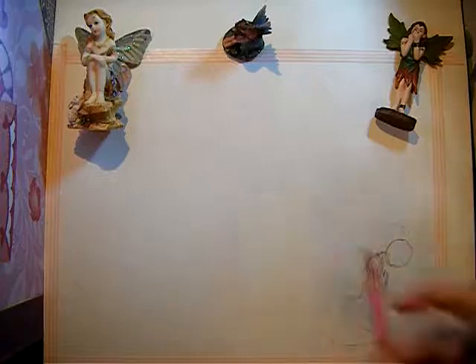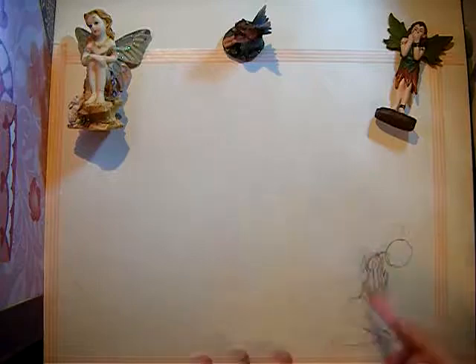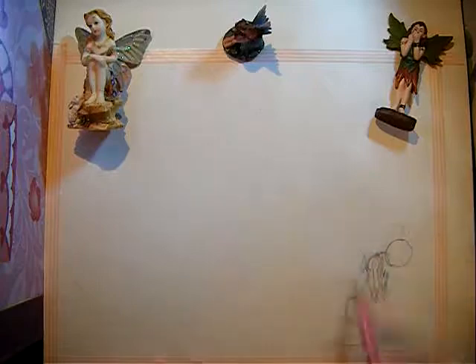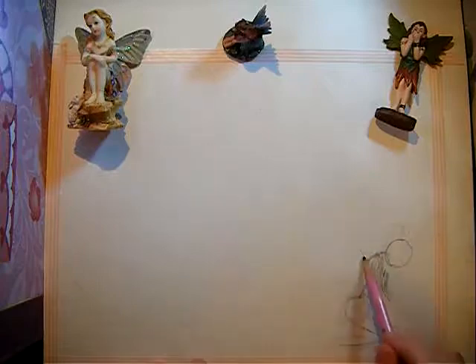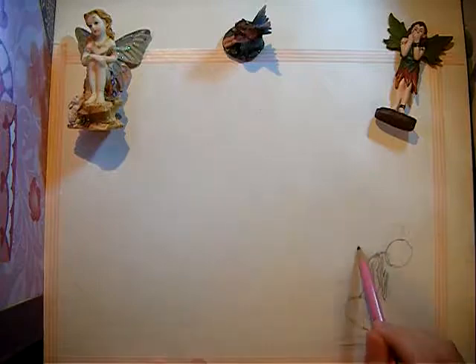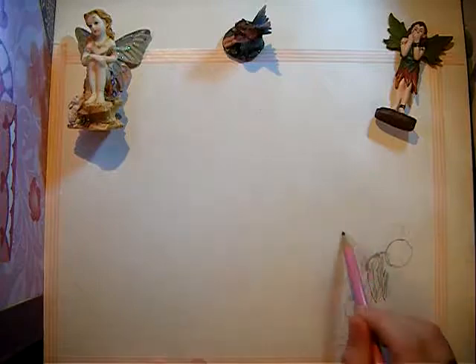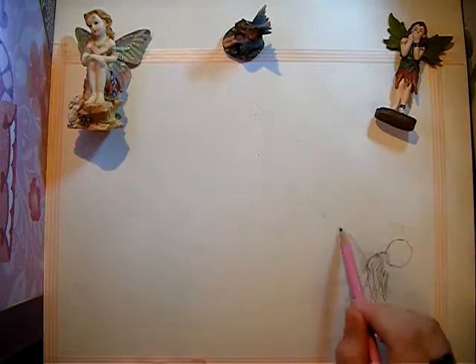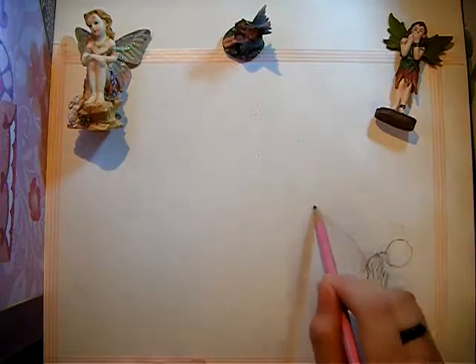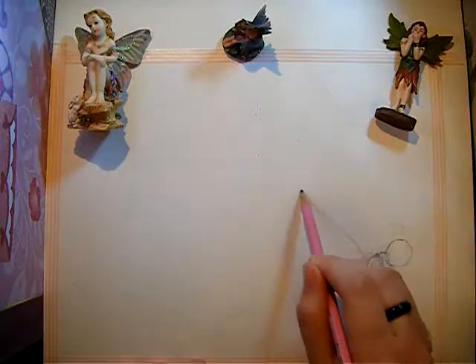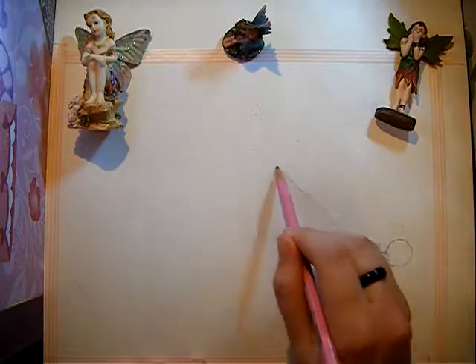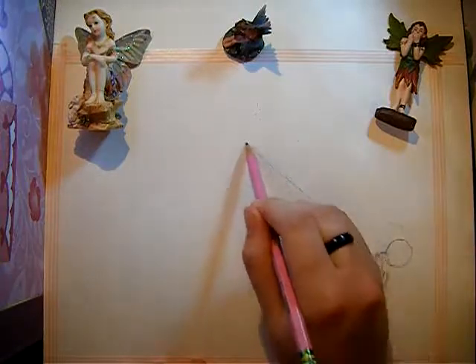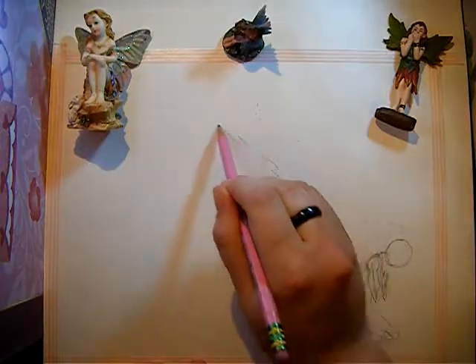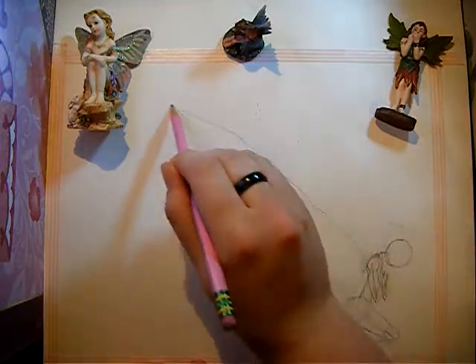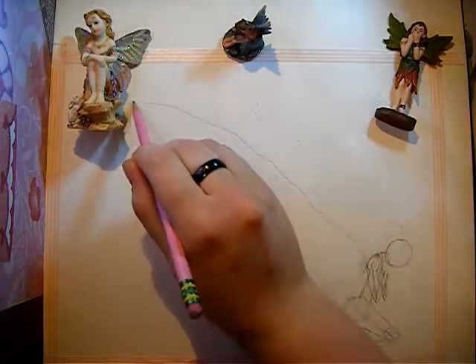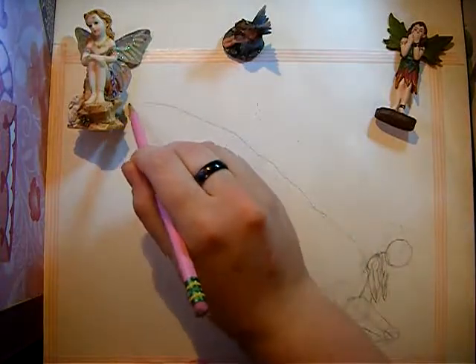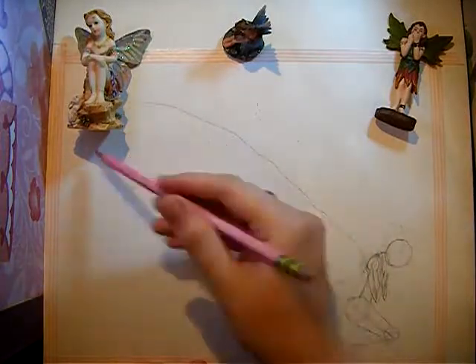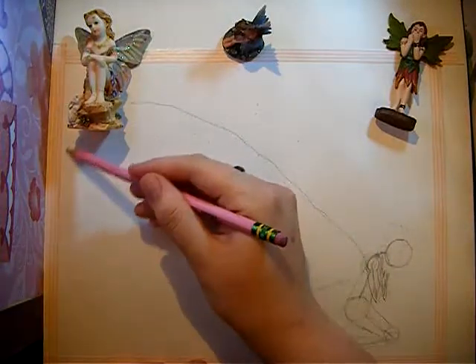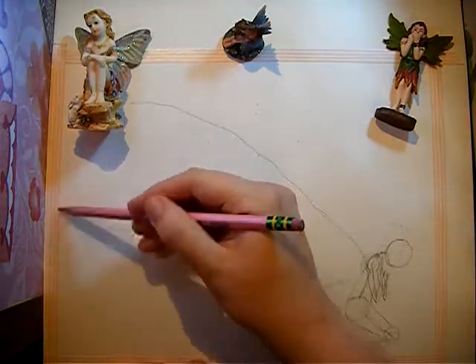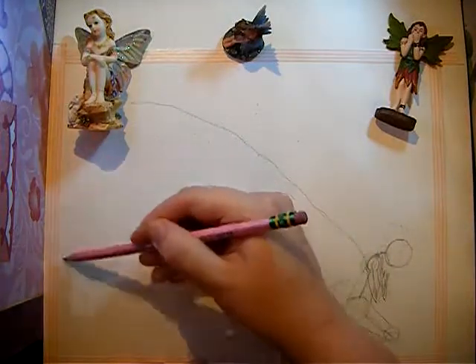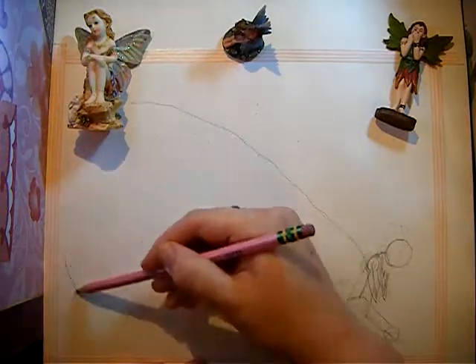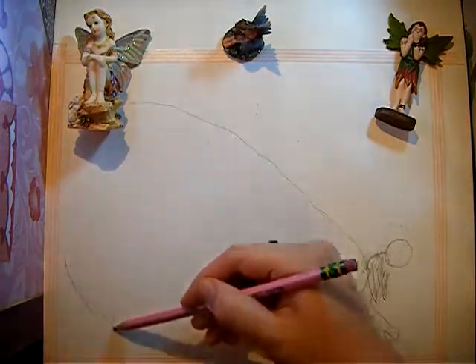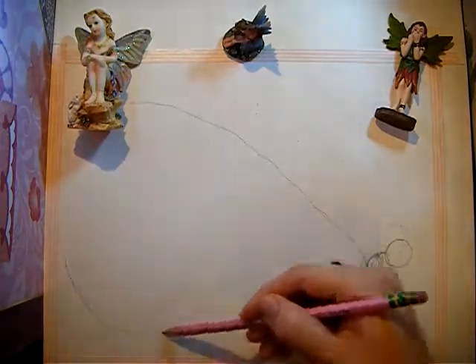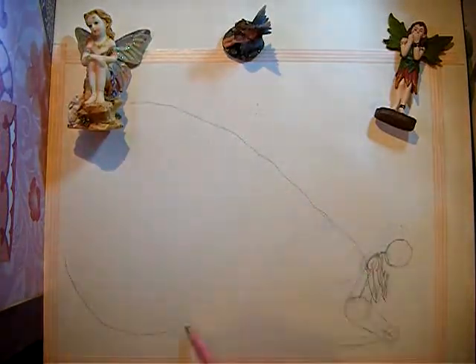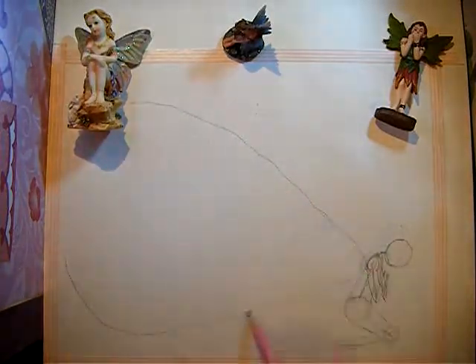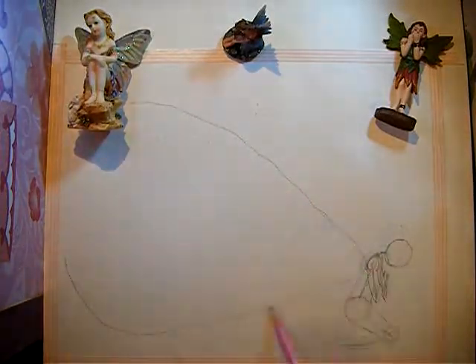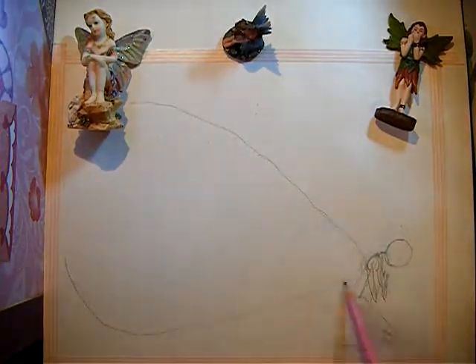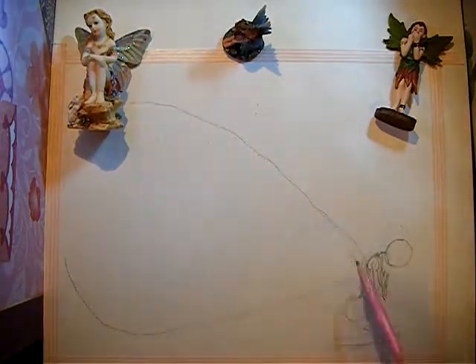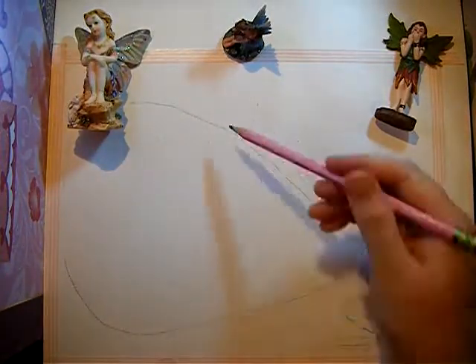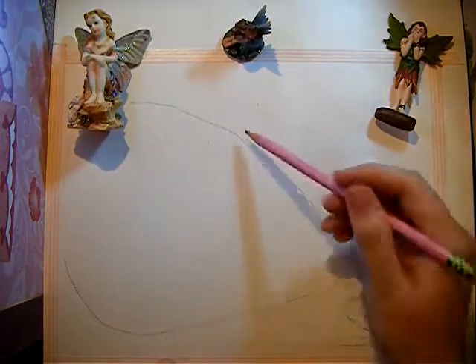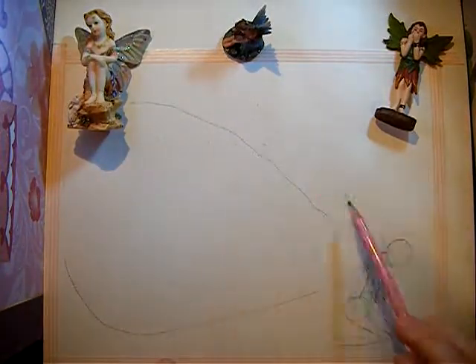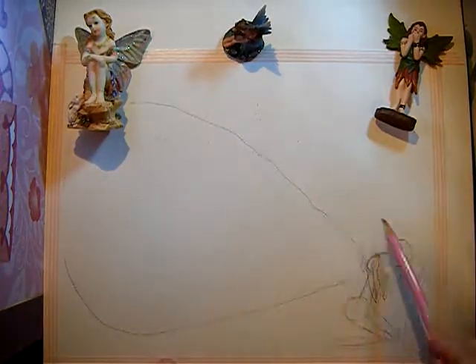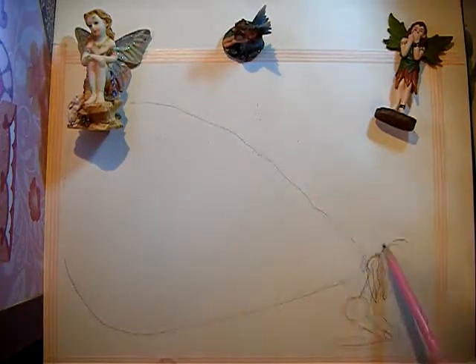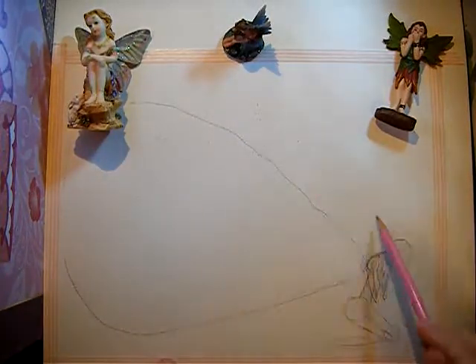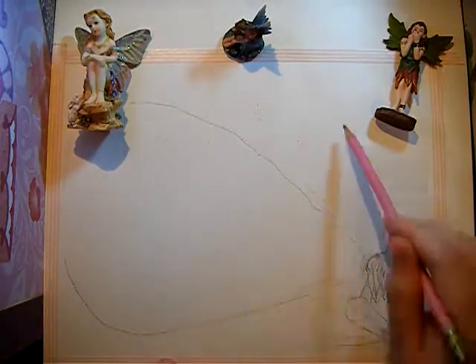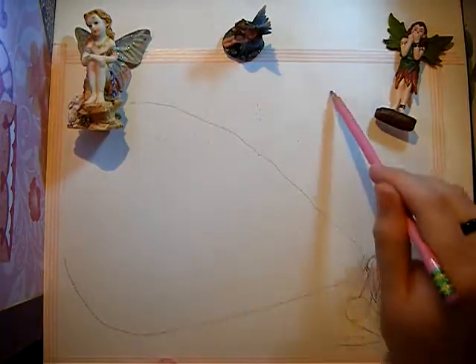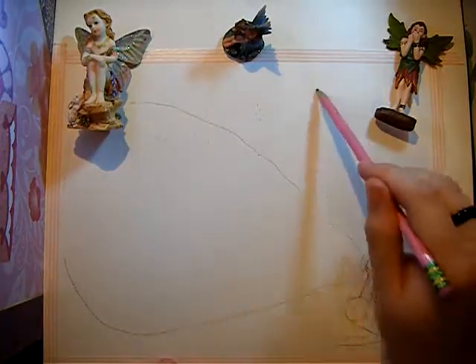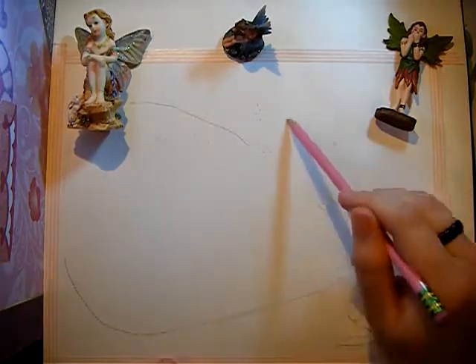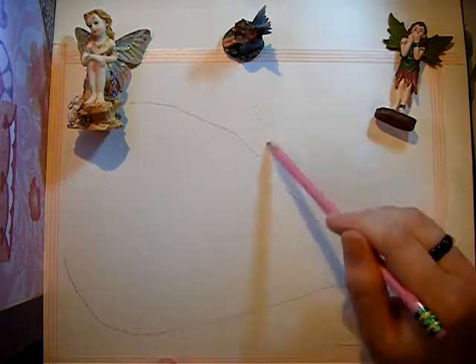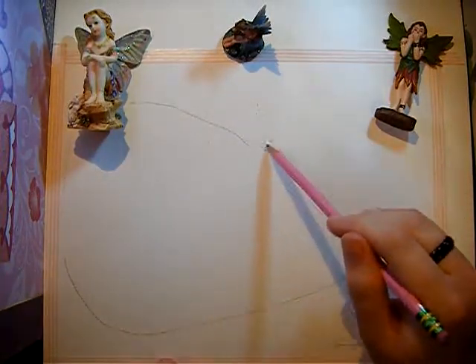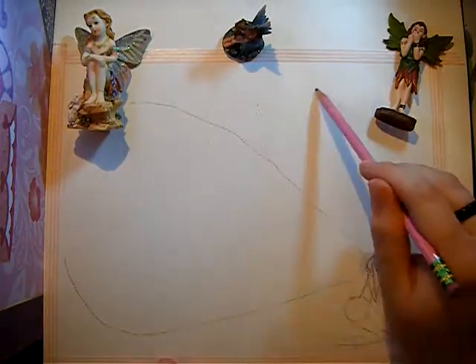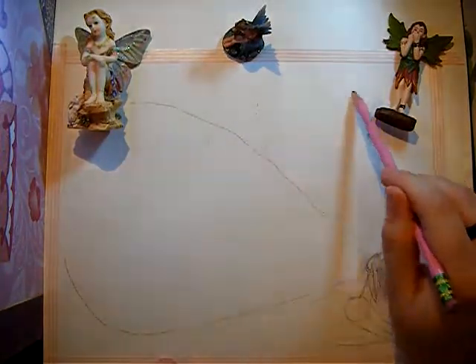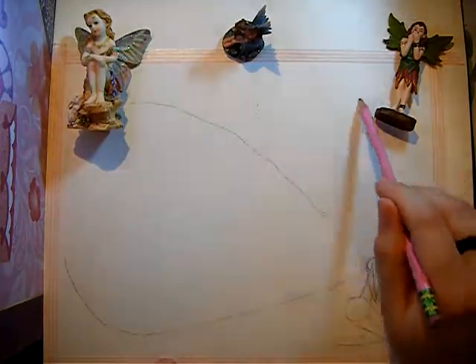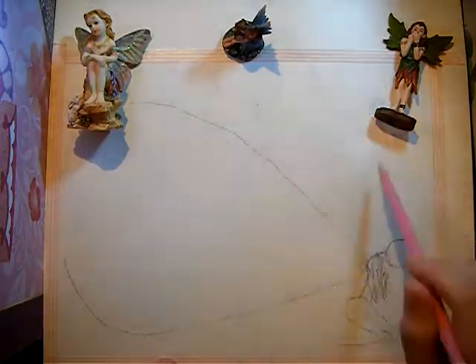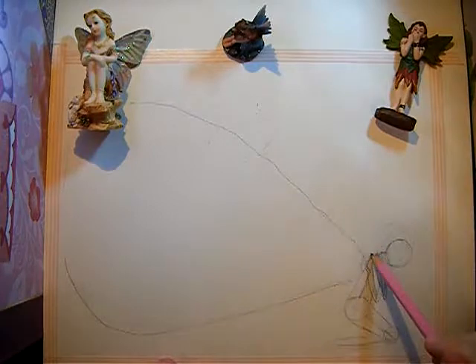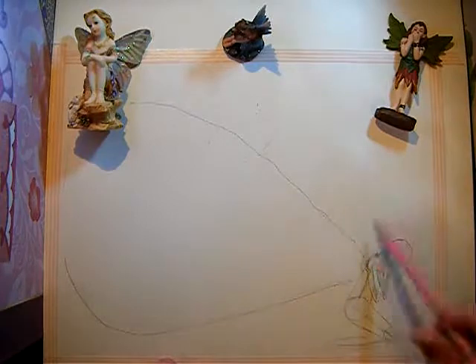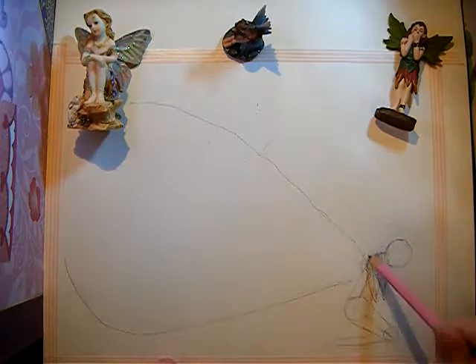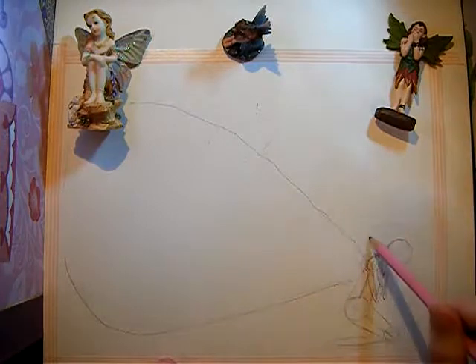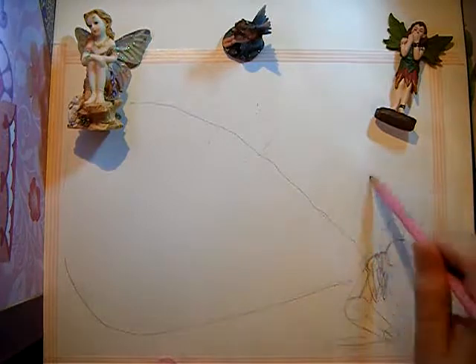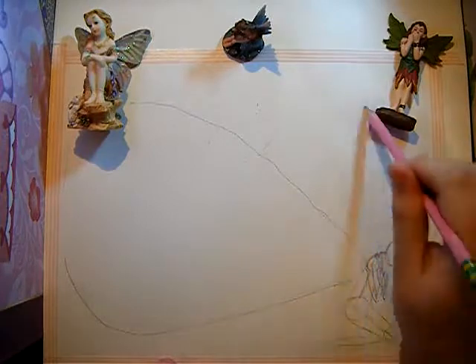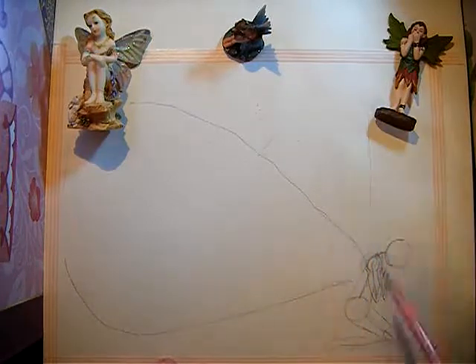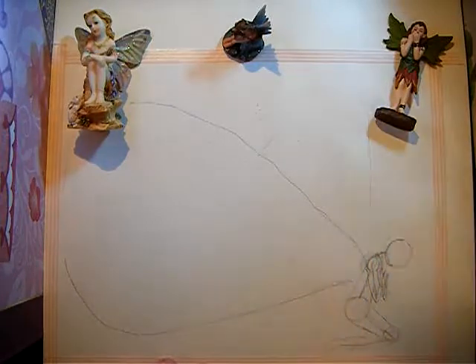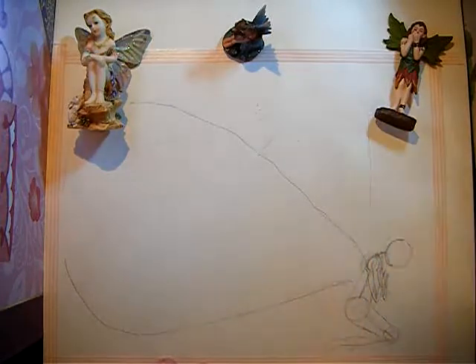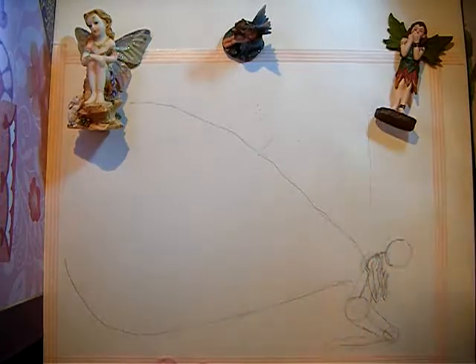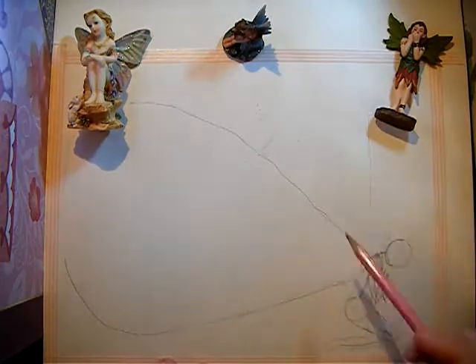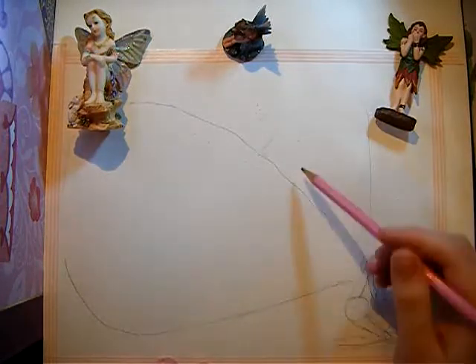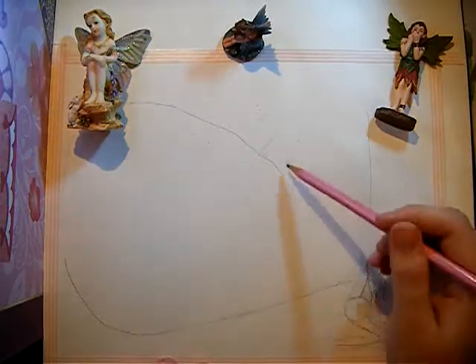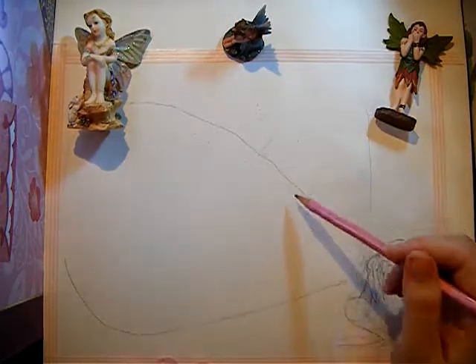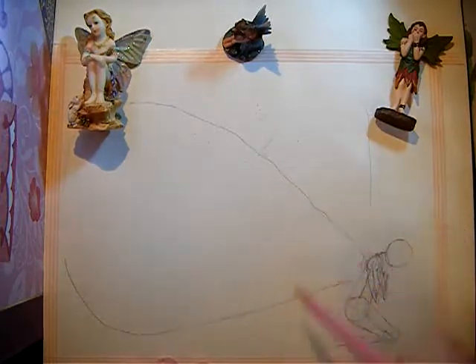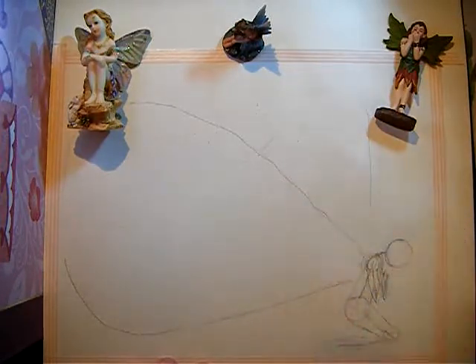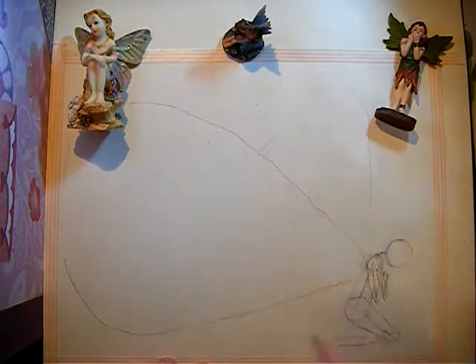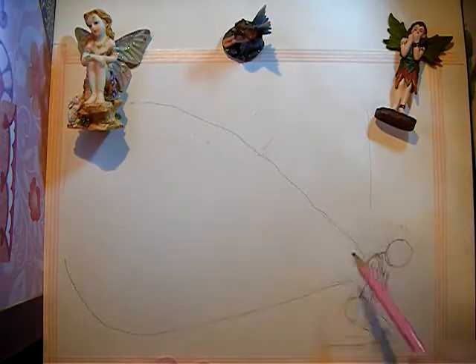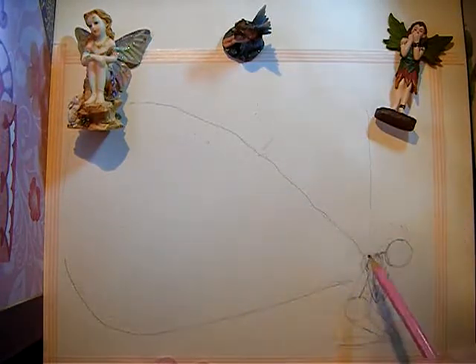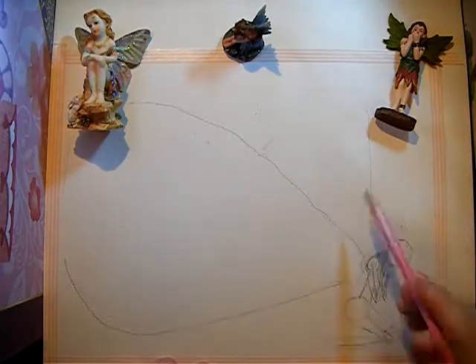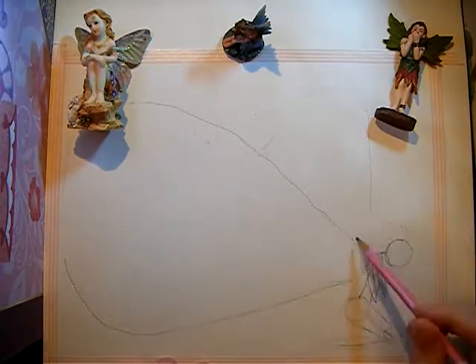Hello! My name is Annalisa. Welcome to the channel. Today I'm going to be drawing a fairy.